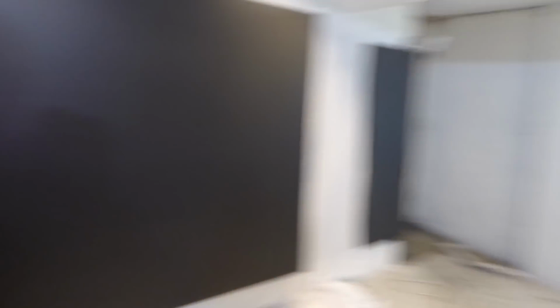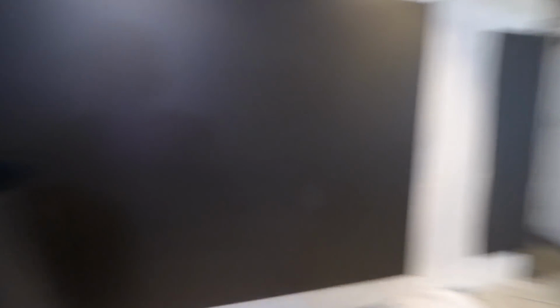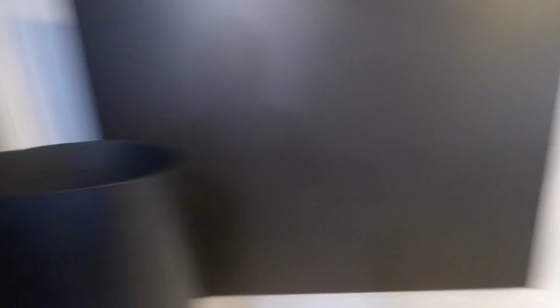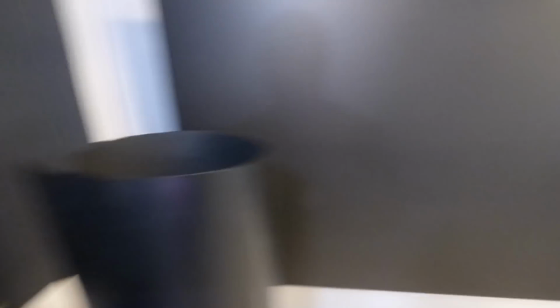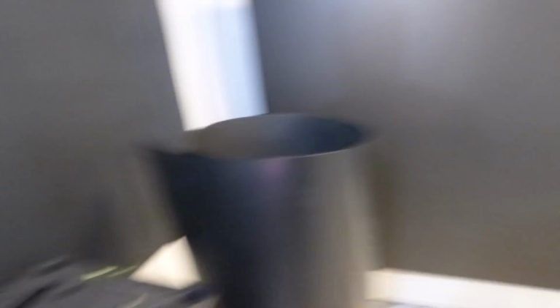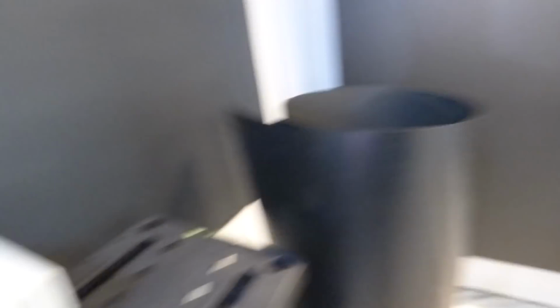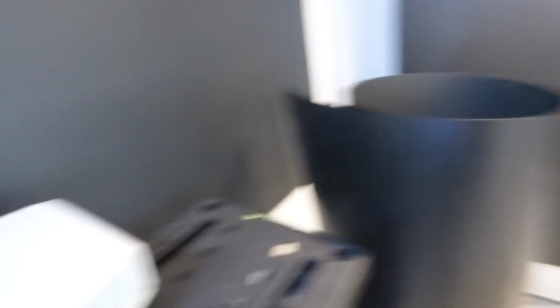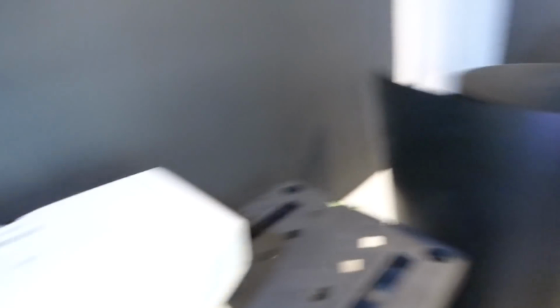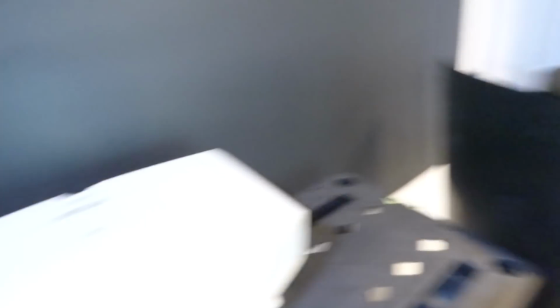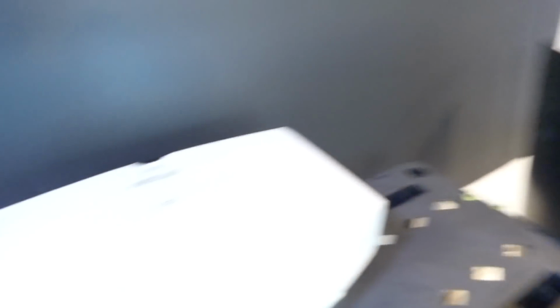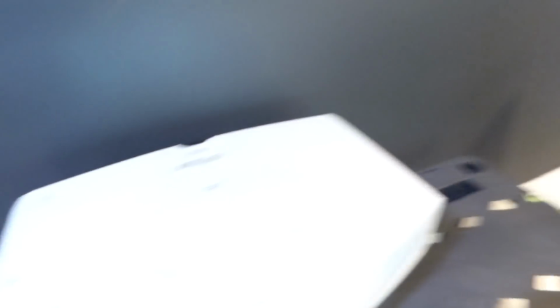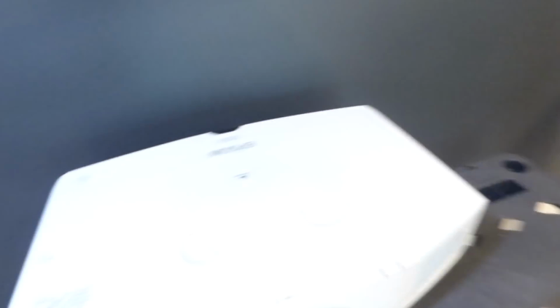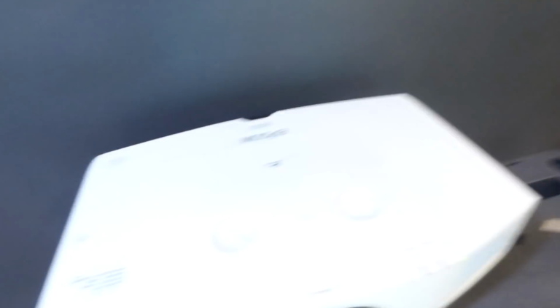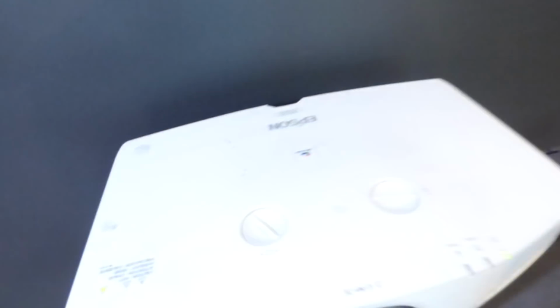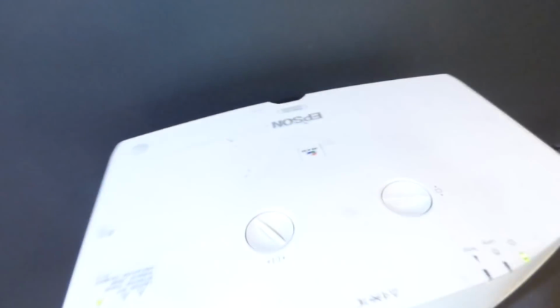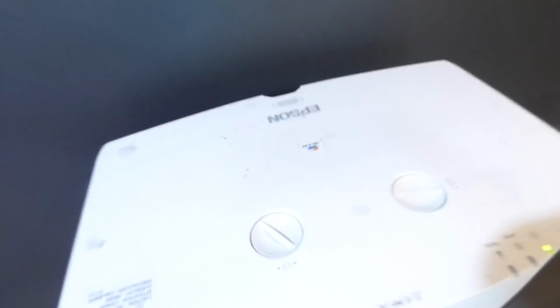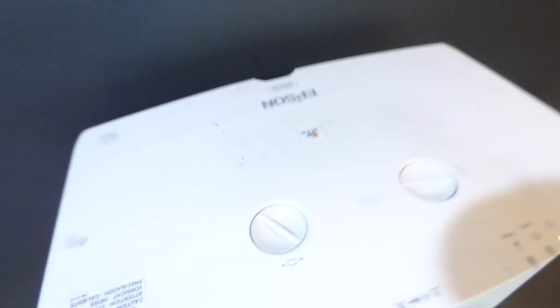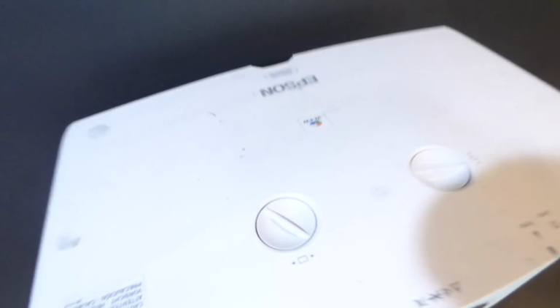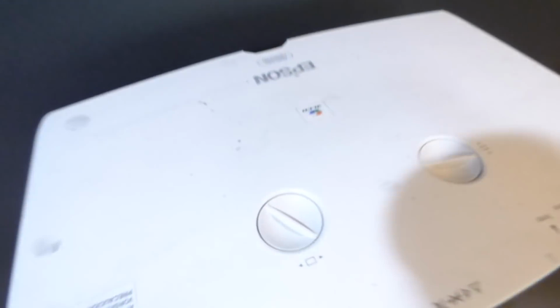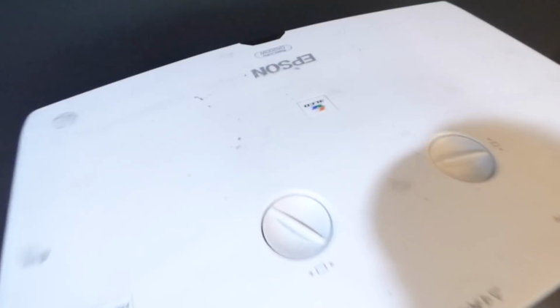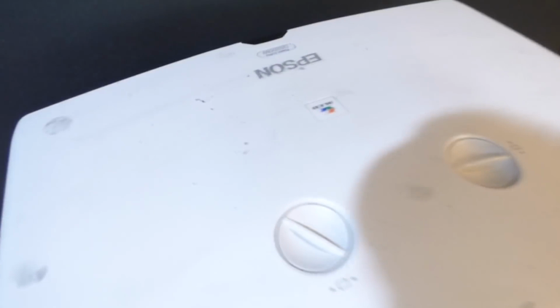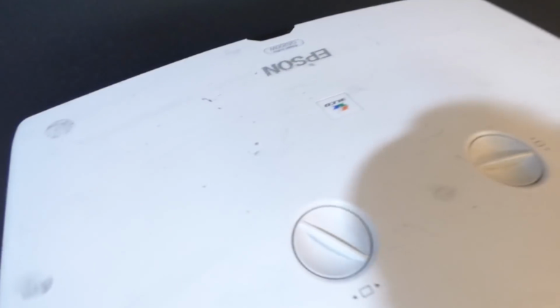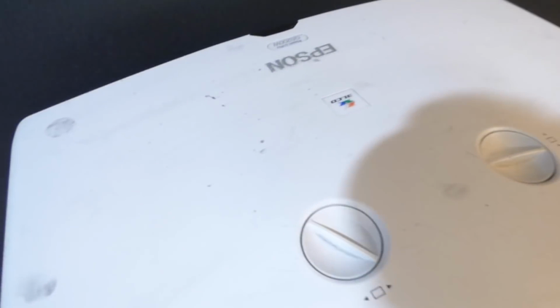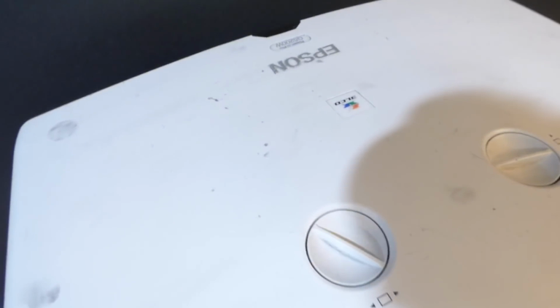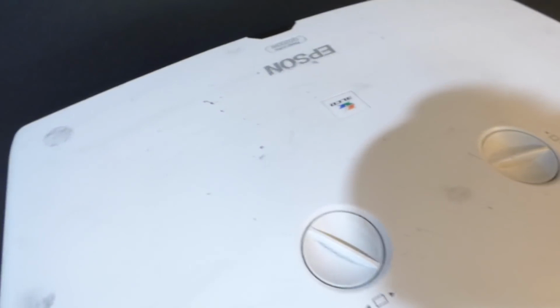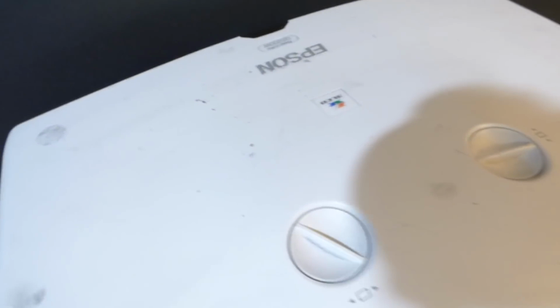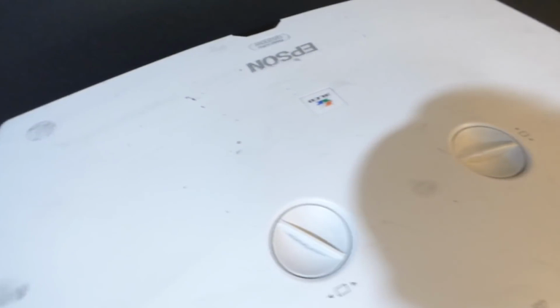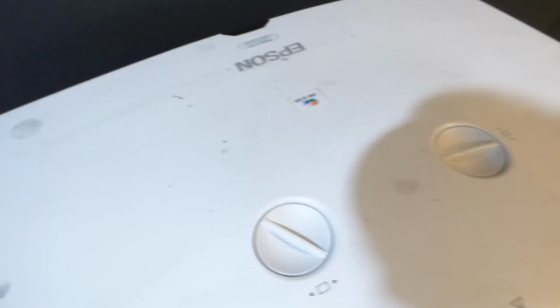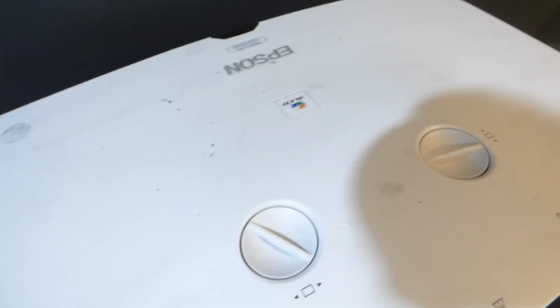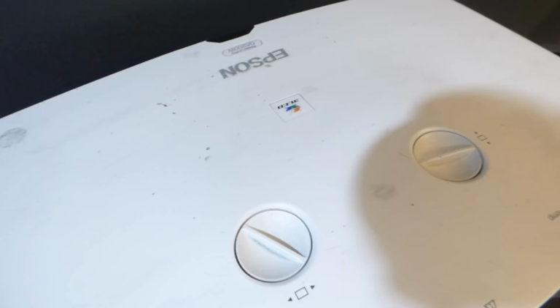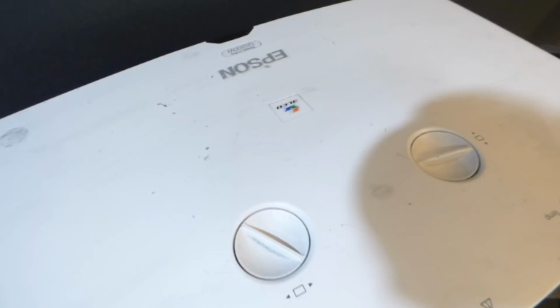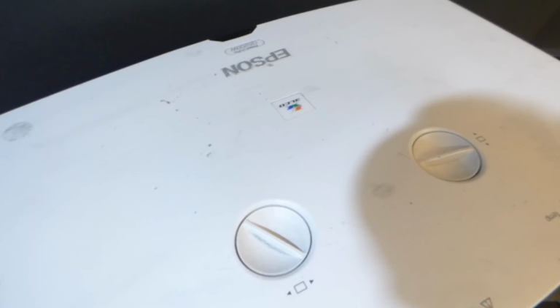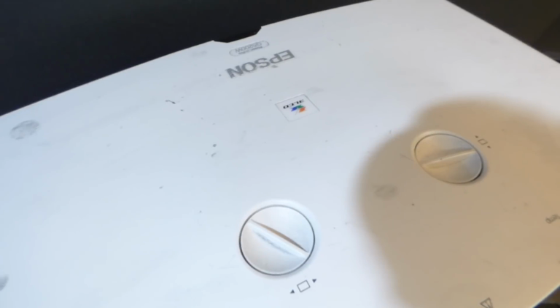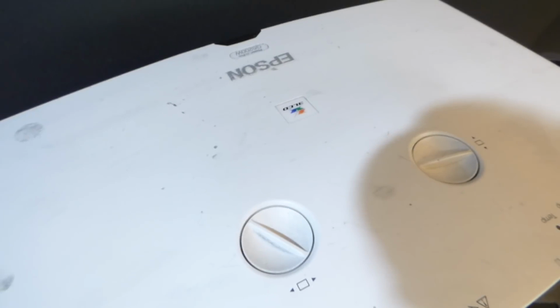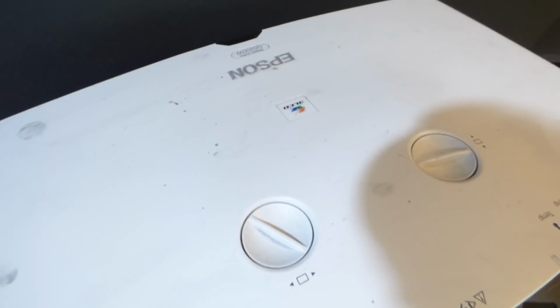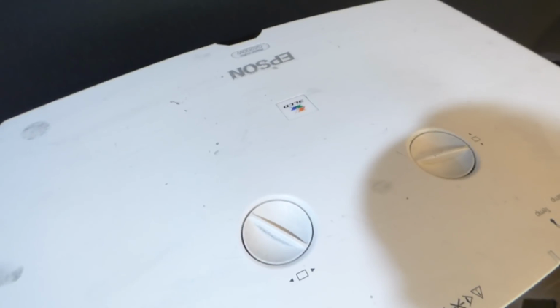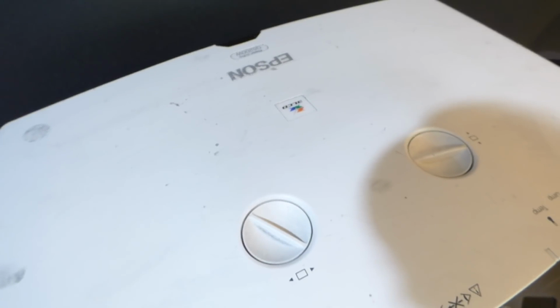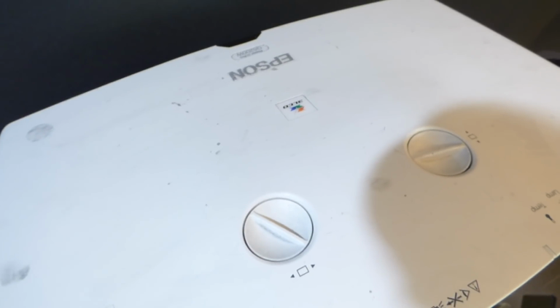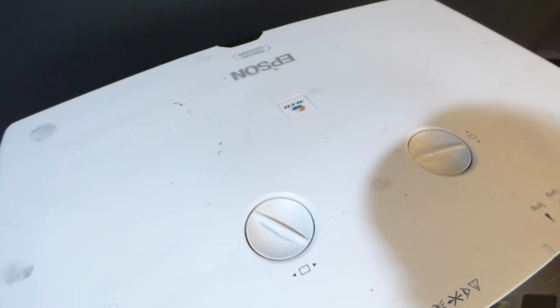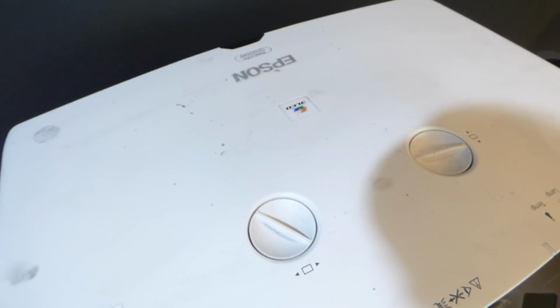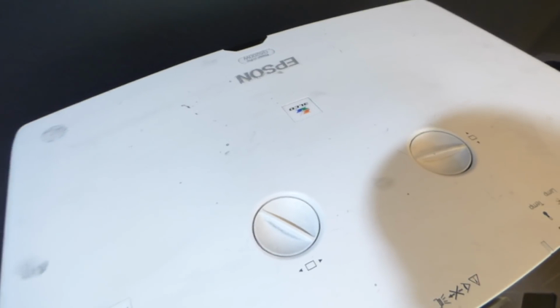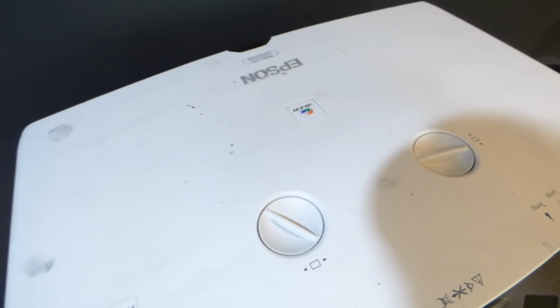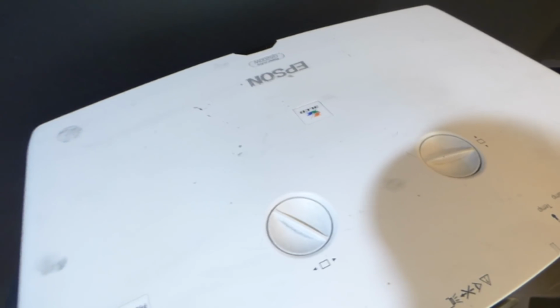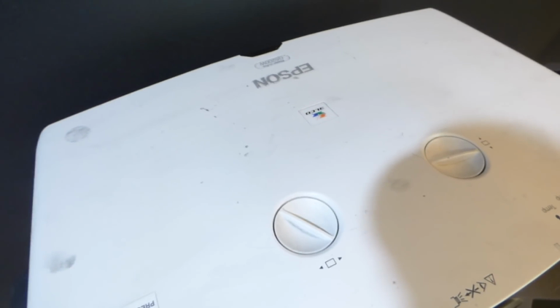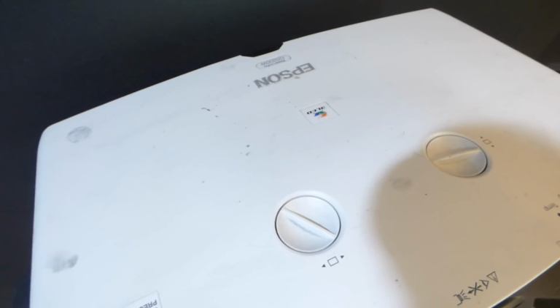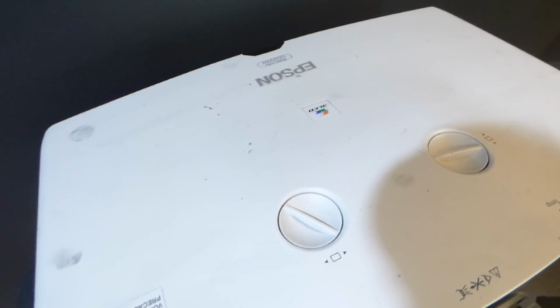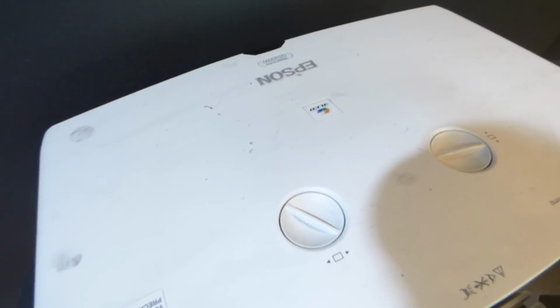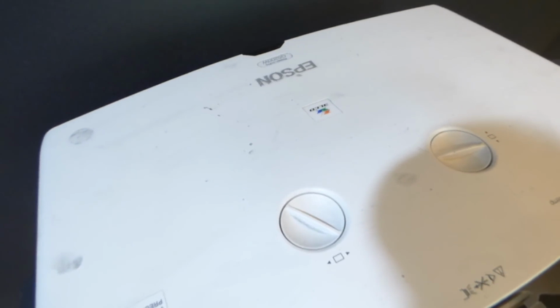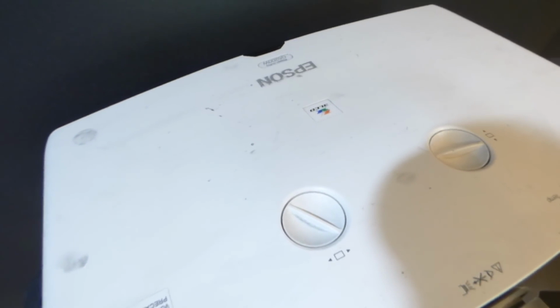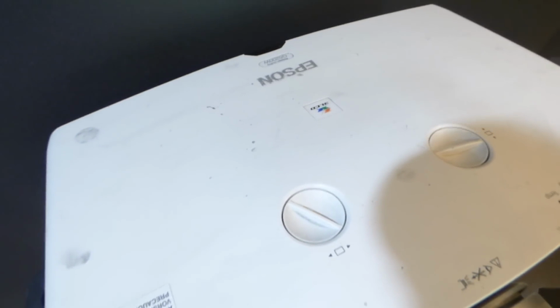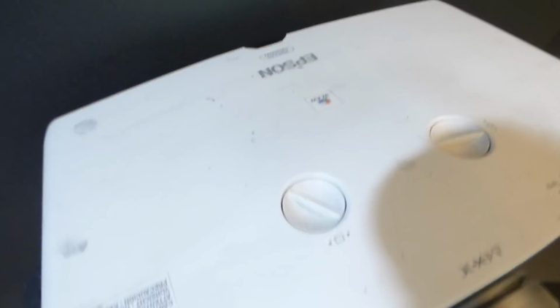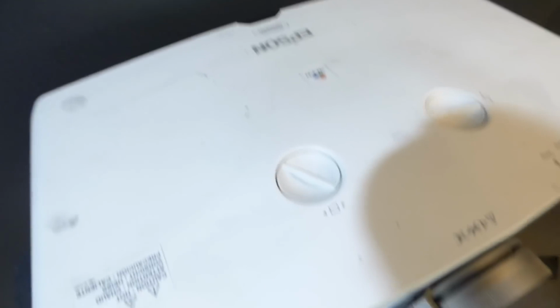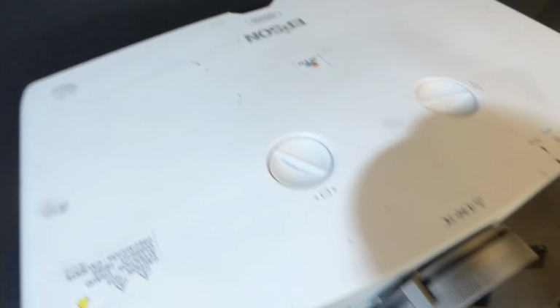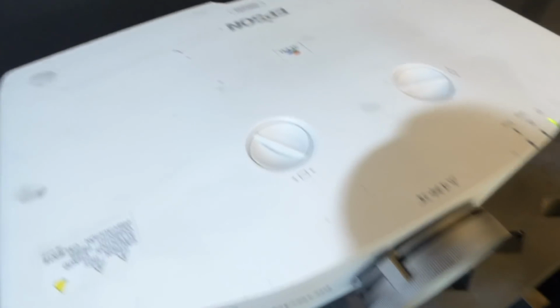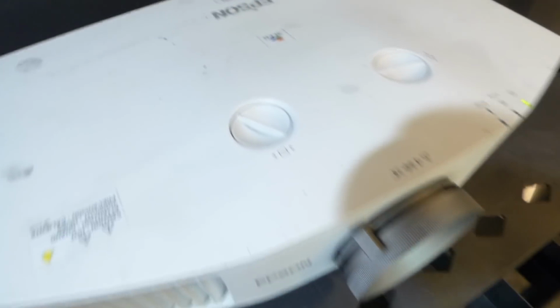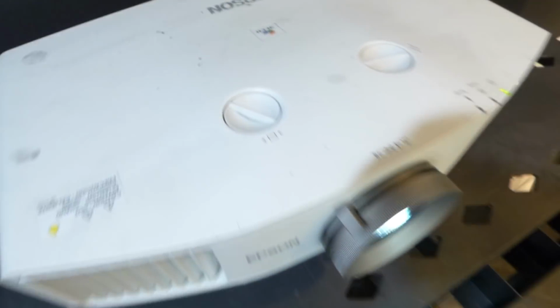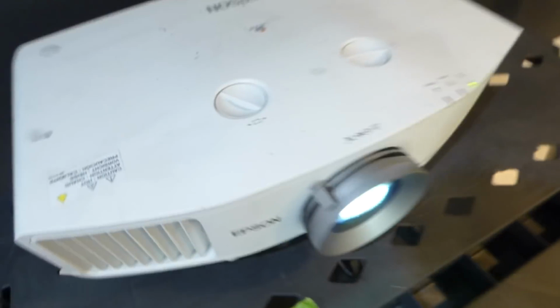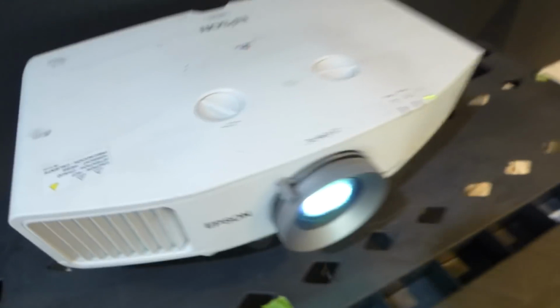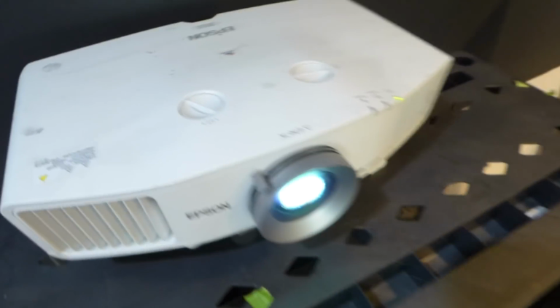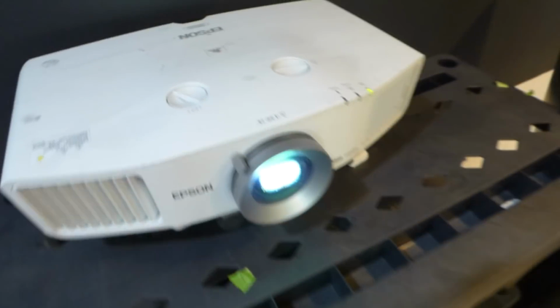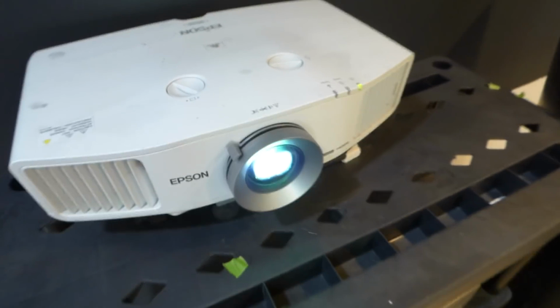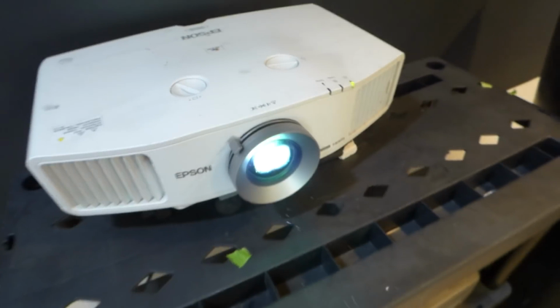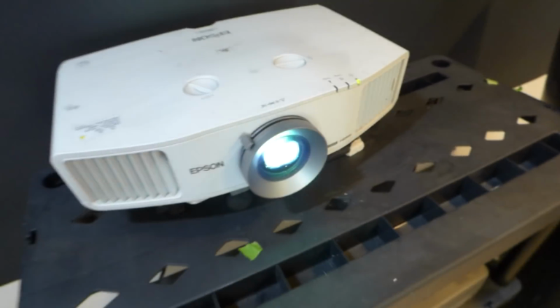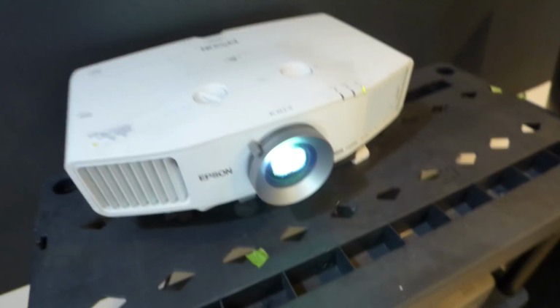Over here we're using my Epson projector. This is 4,200 lumens — a G5200W projector at XGA.